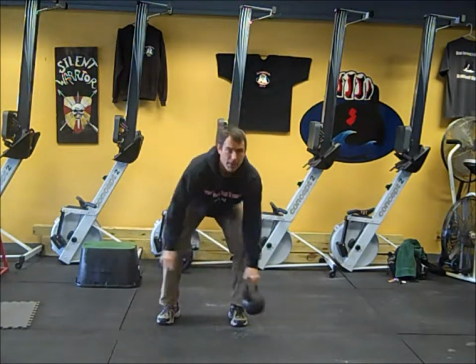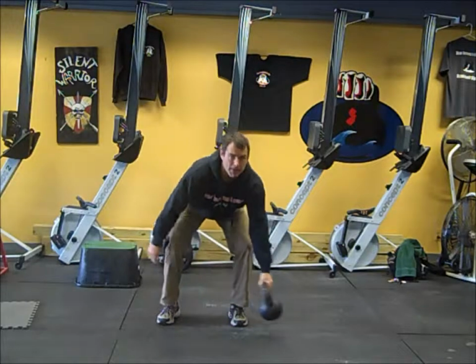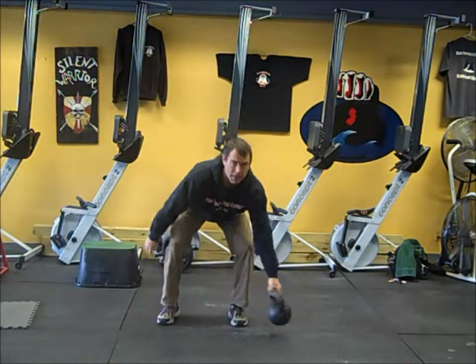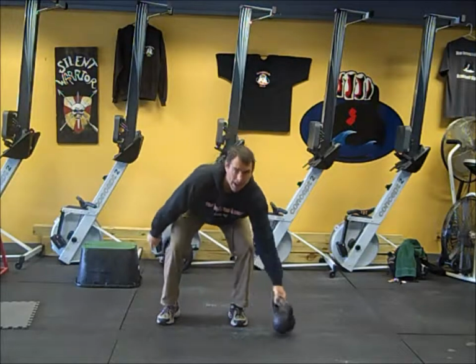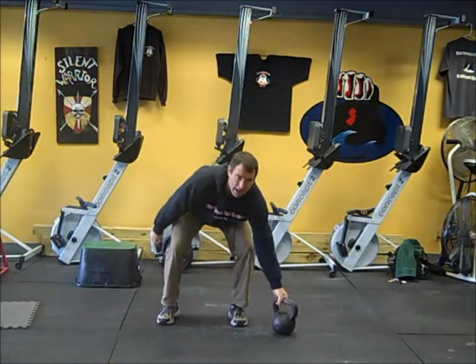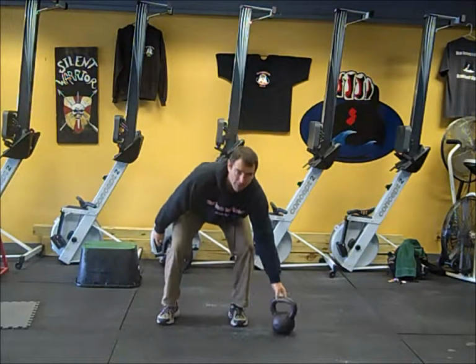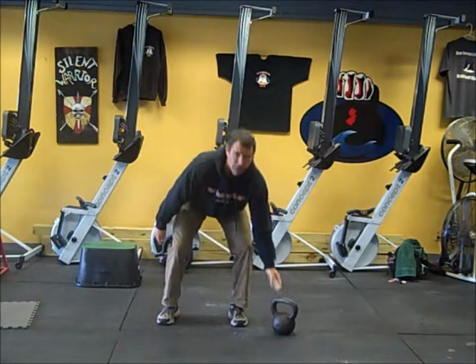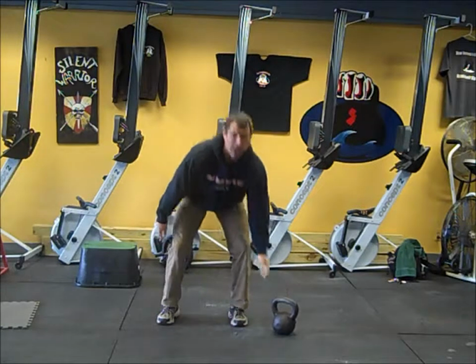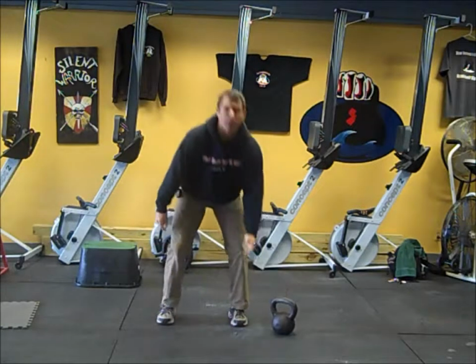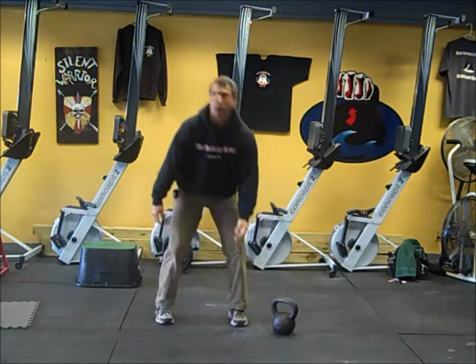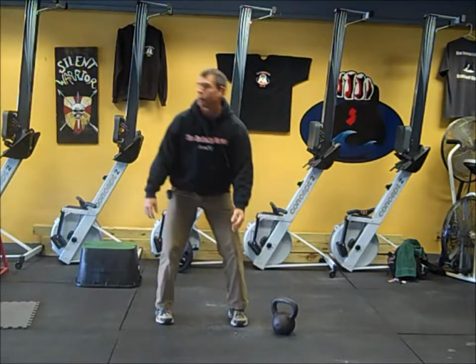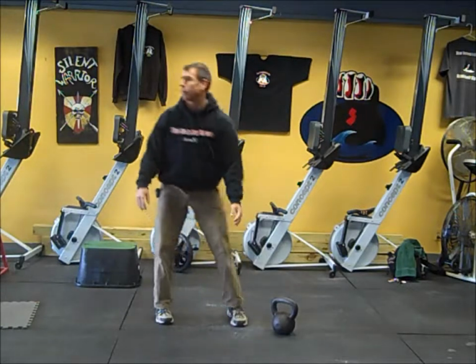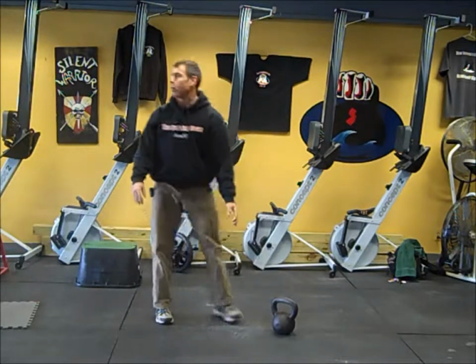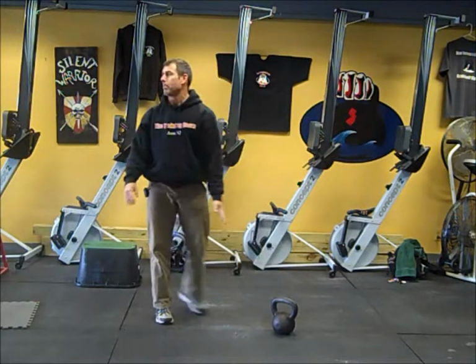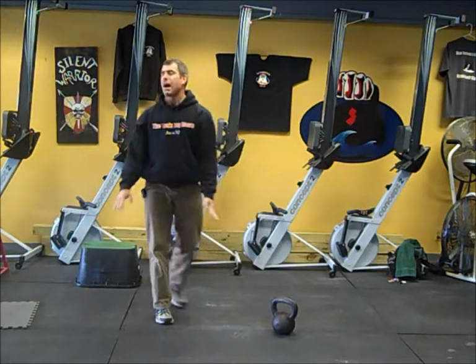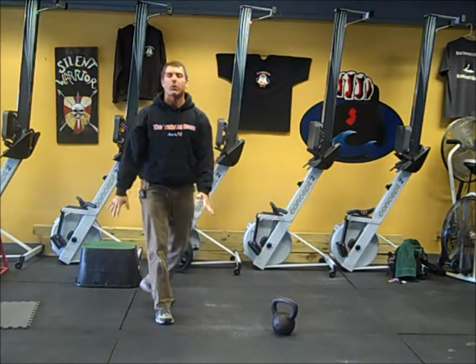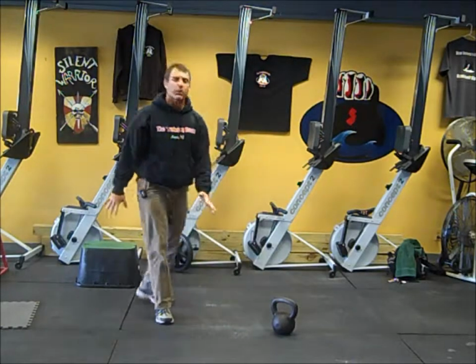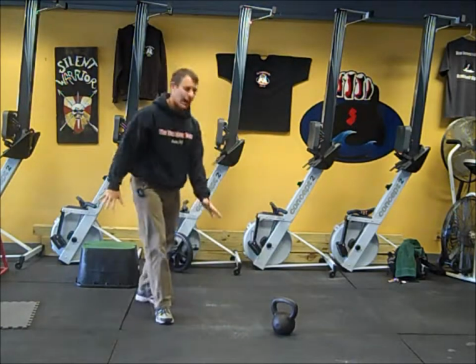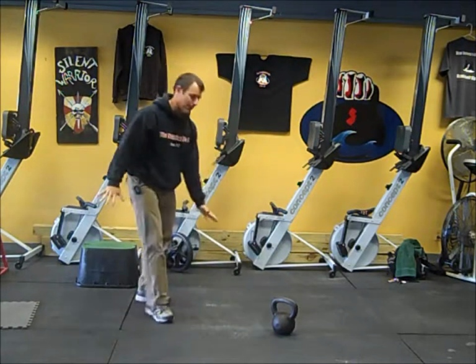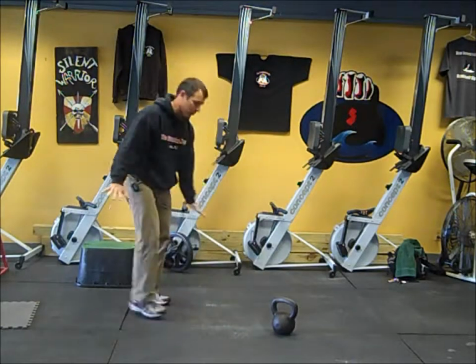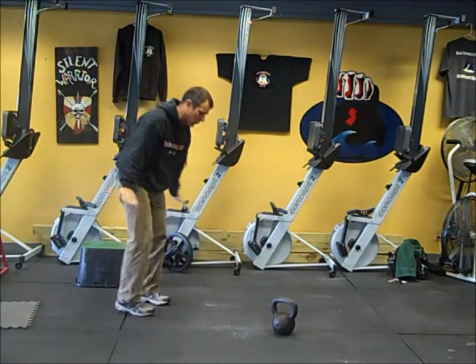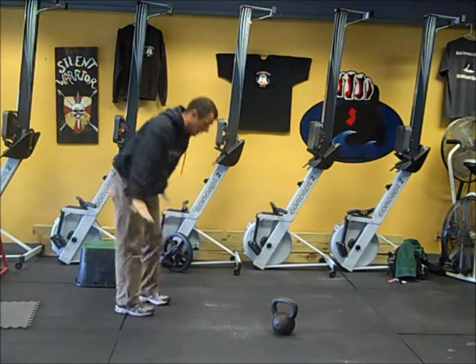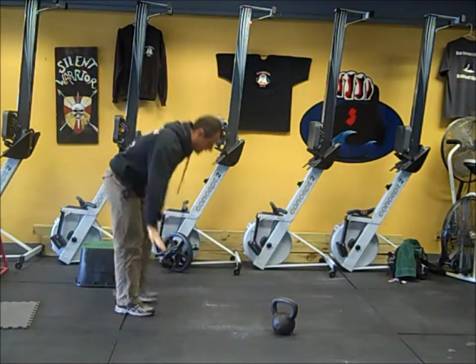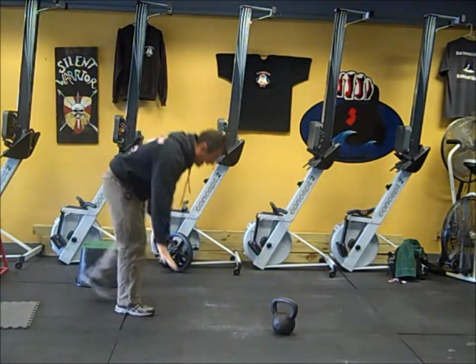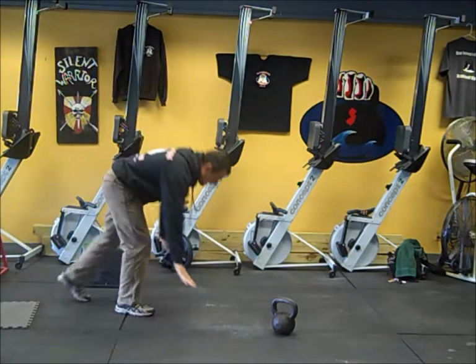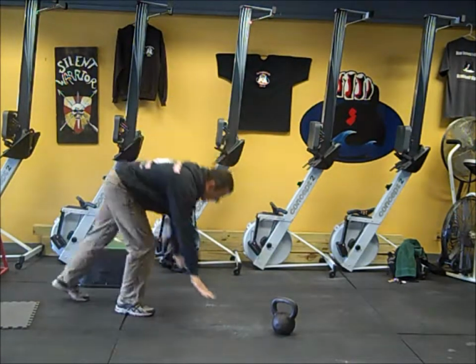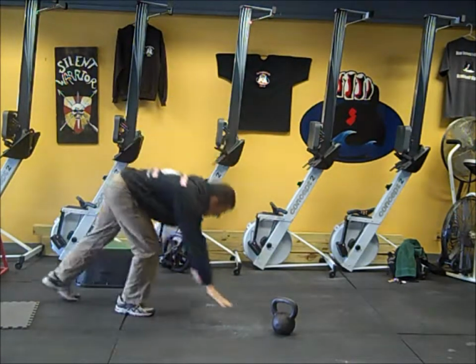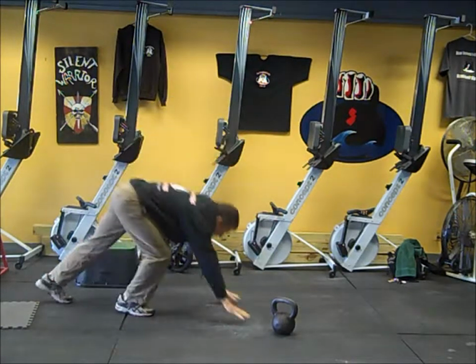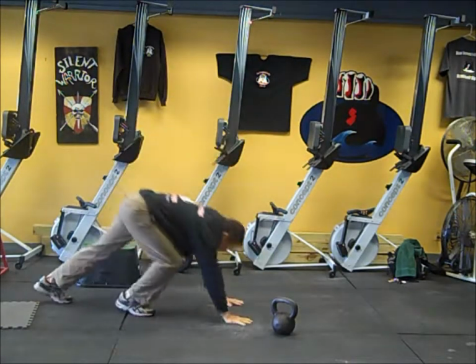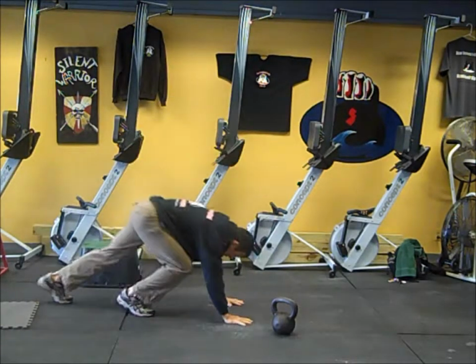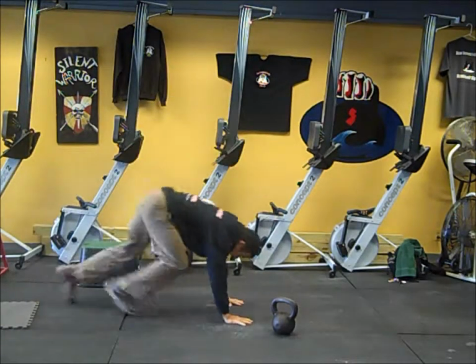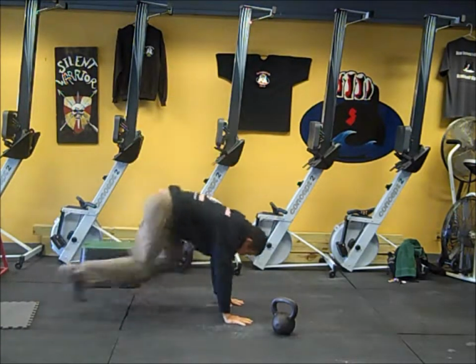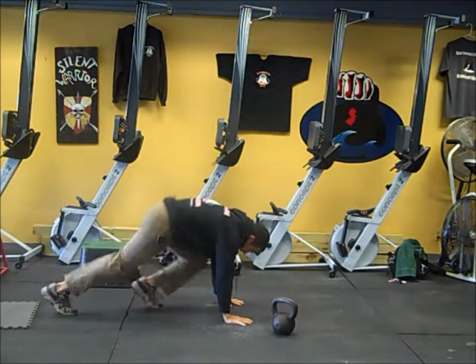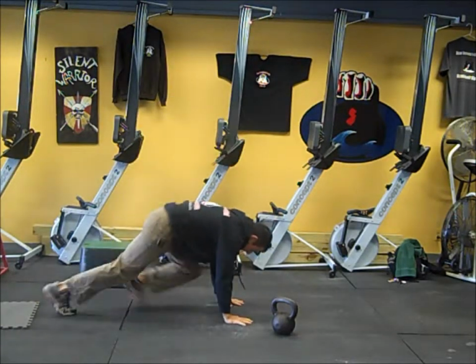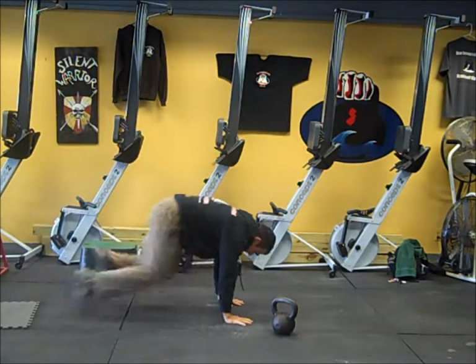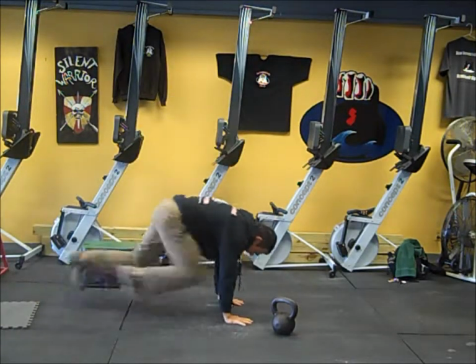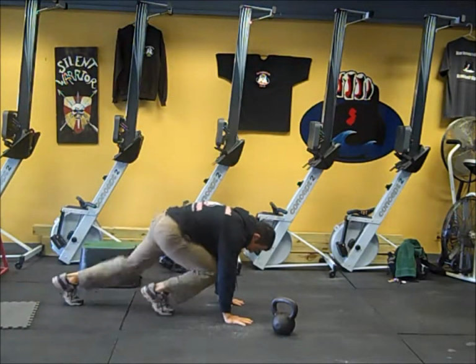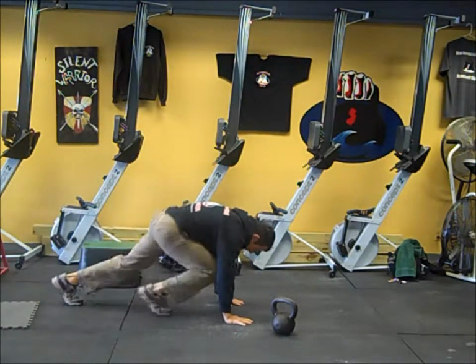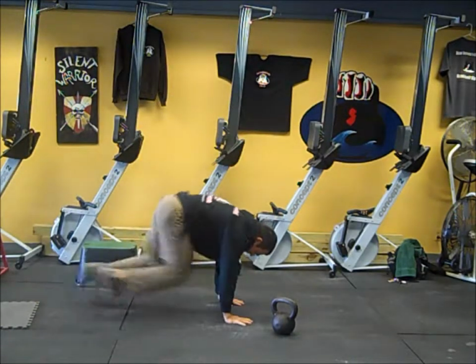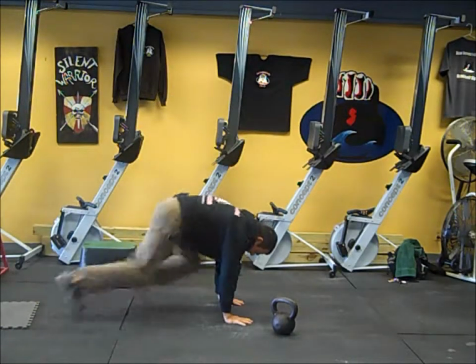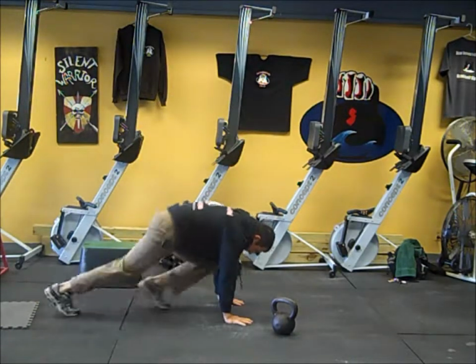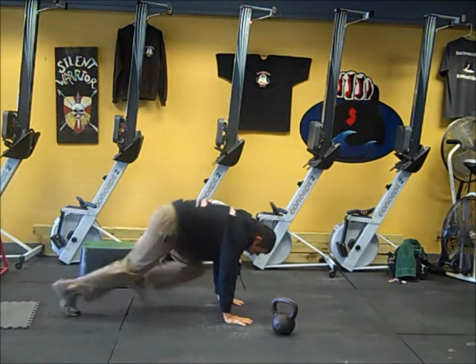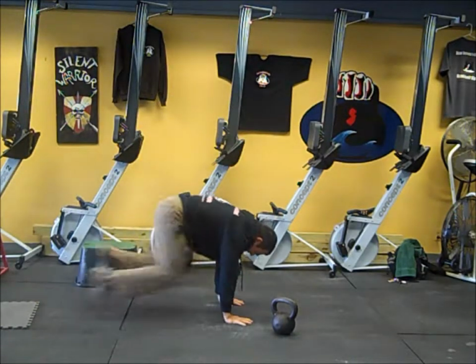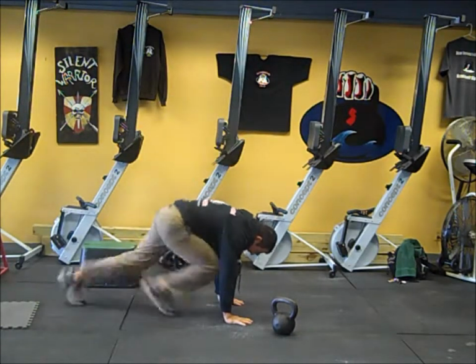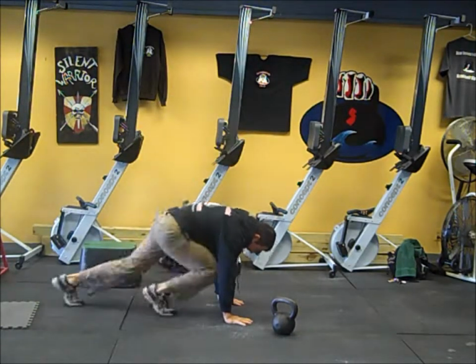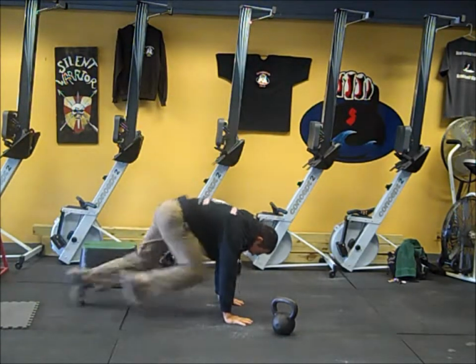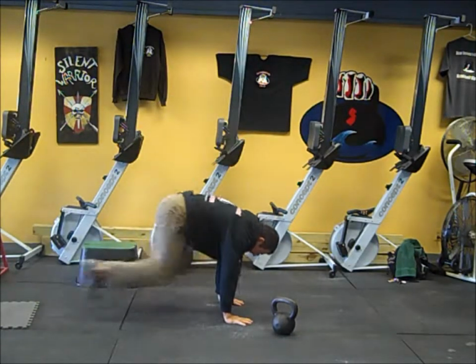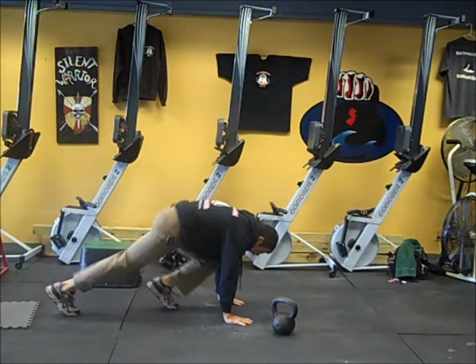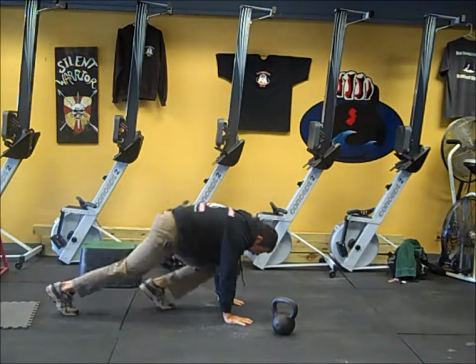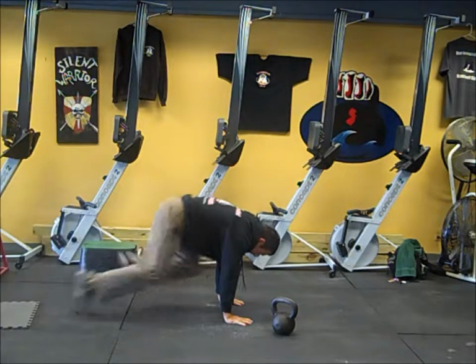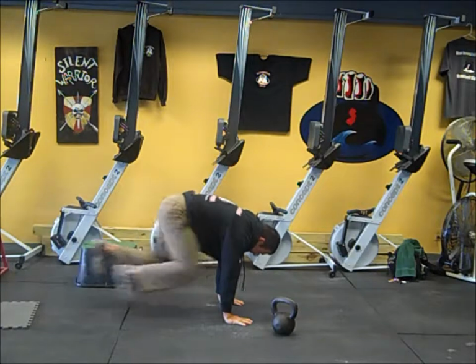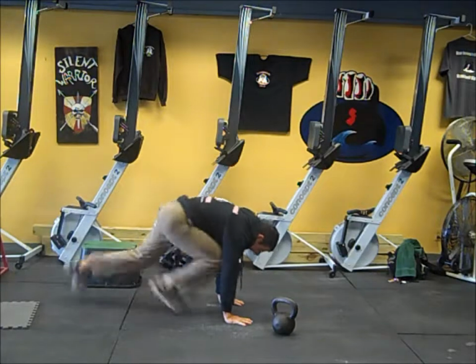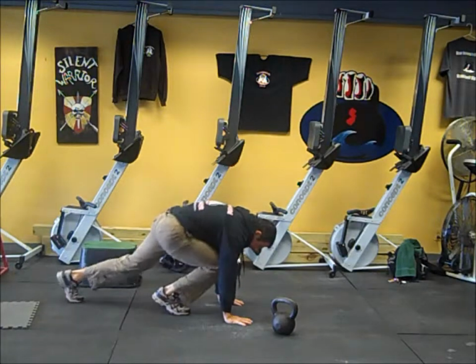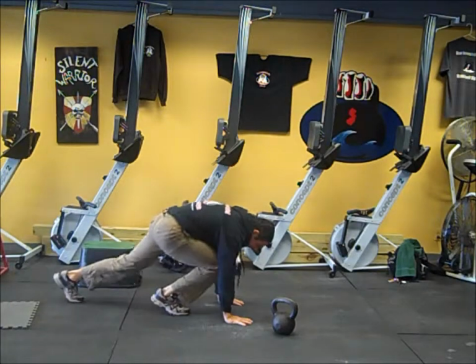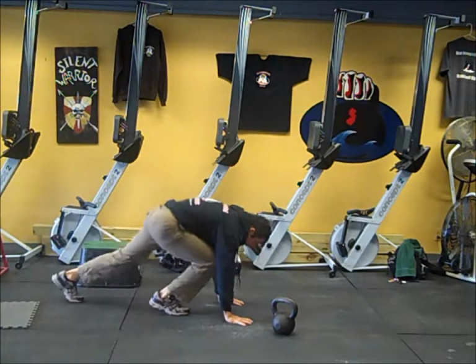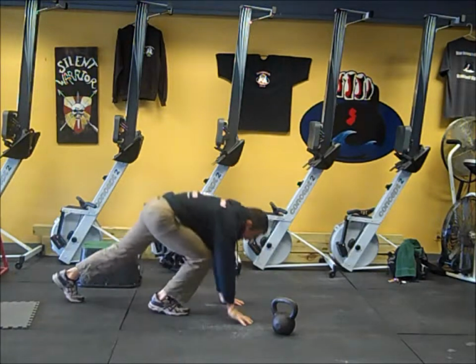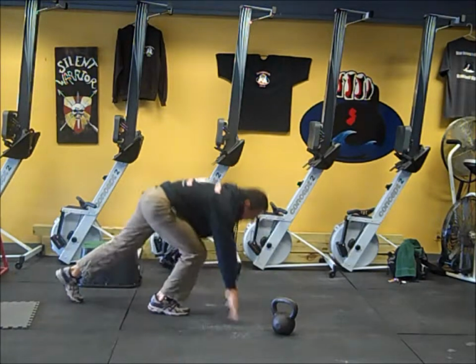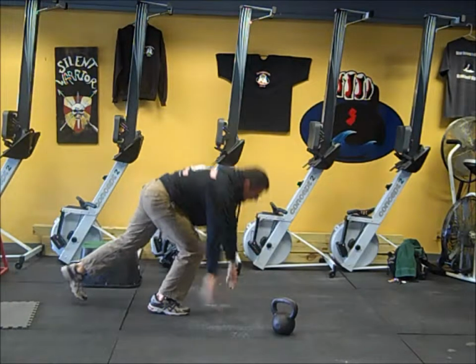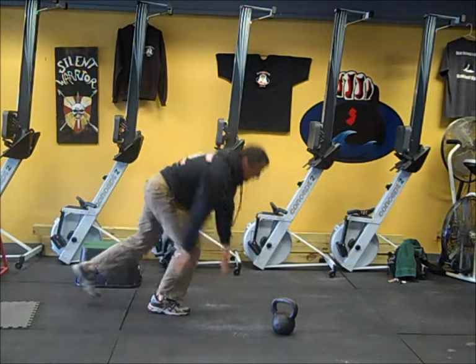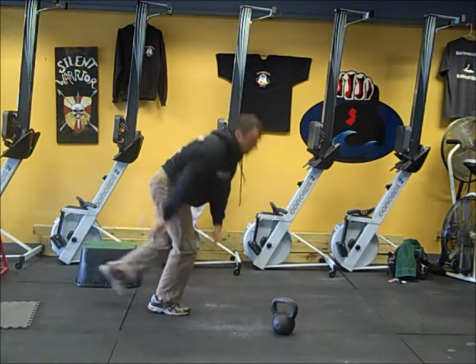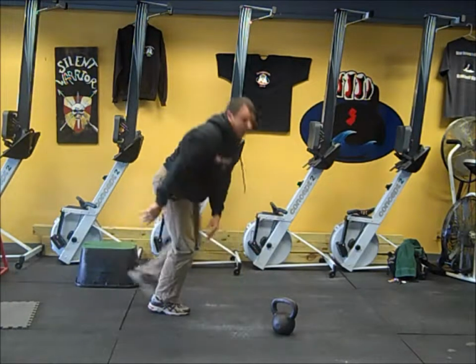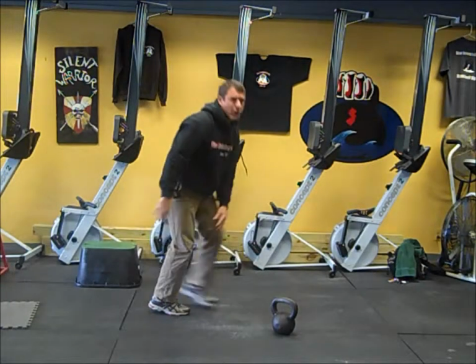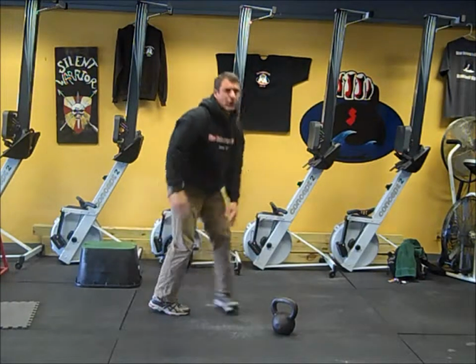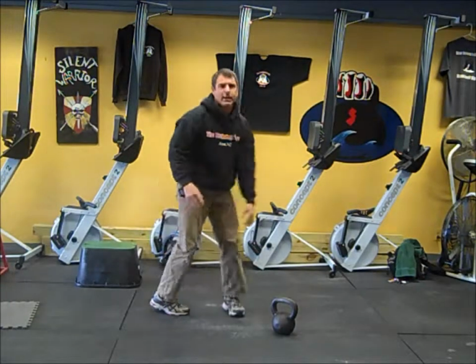After high pulls, we're going mountain climbers. Drop down, drive your knees to your elbows for 30 seconds. Rest for 30.